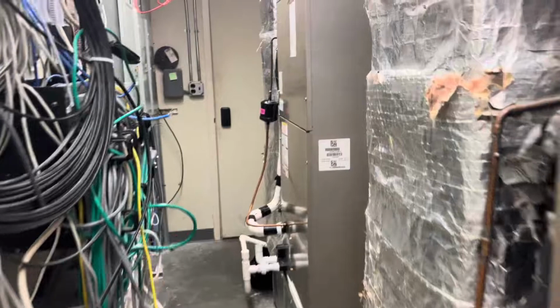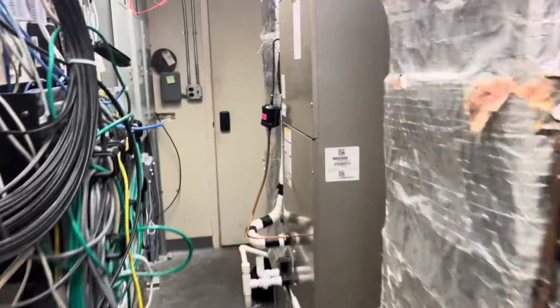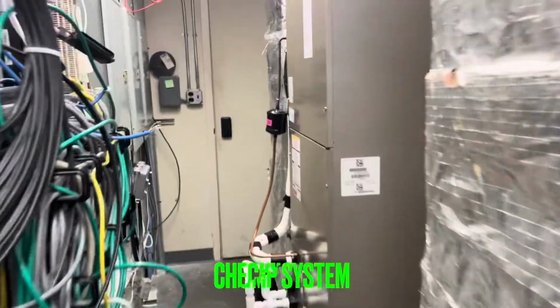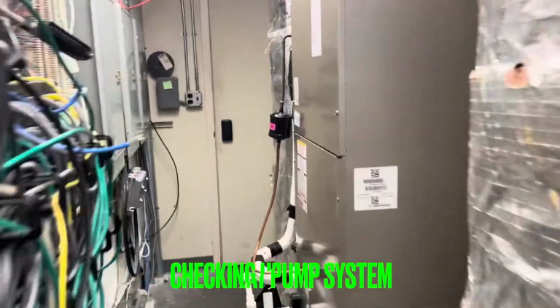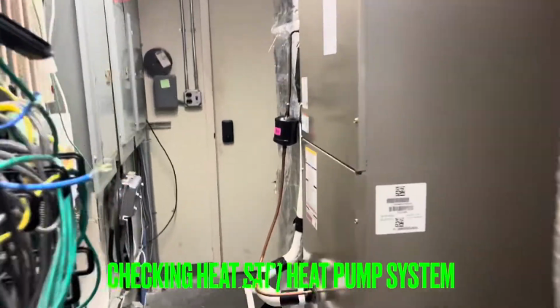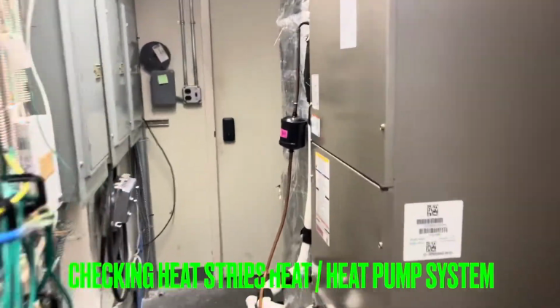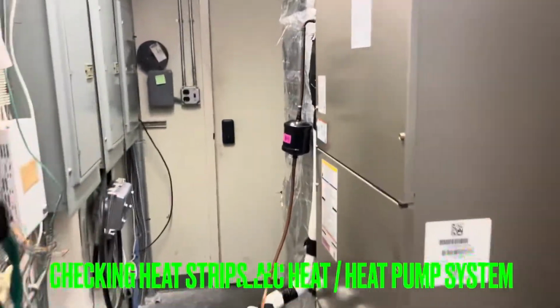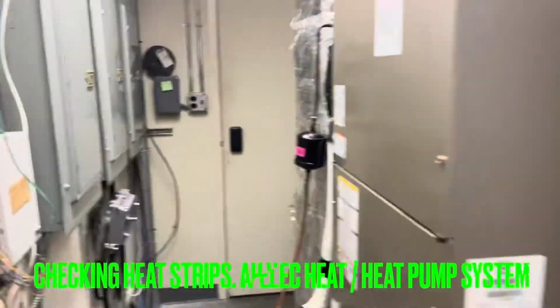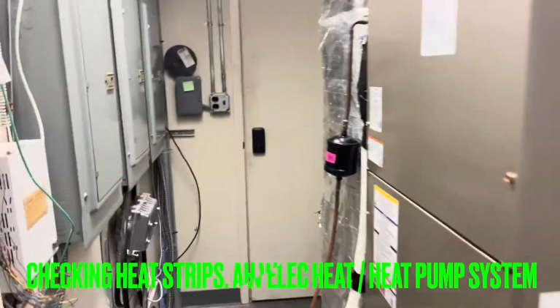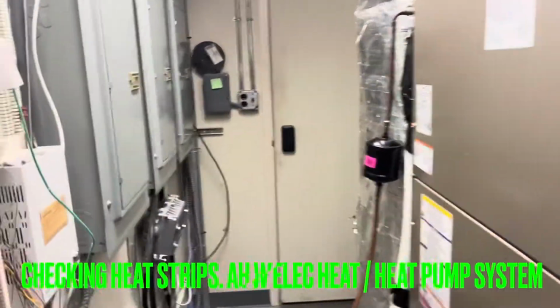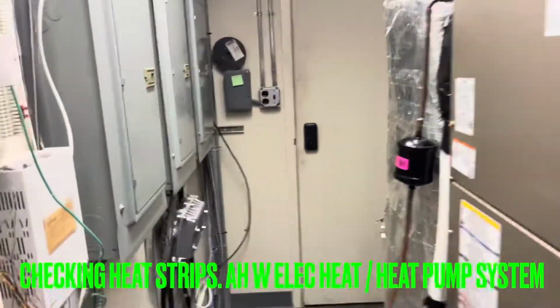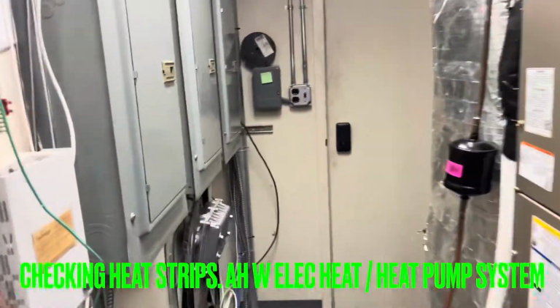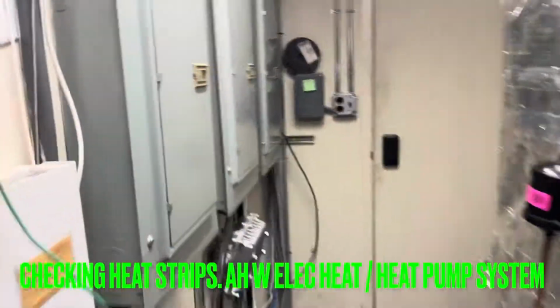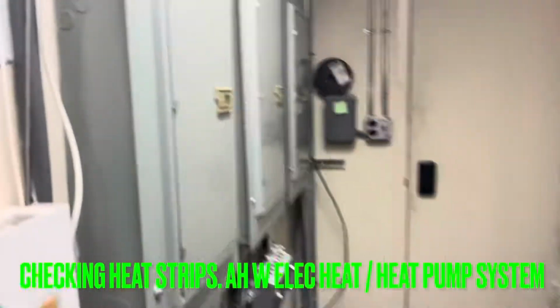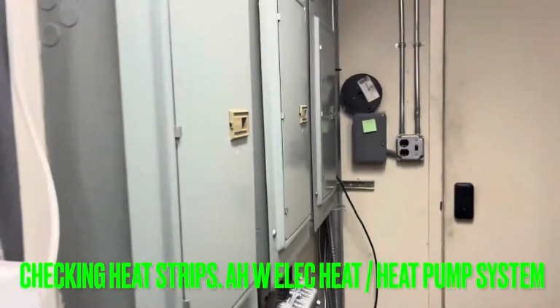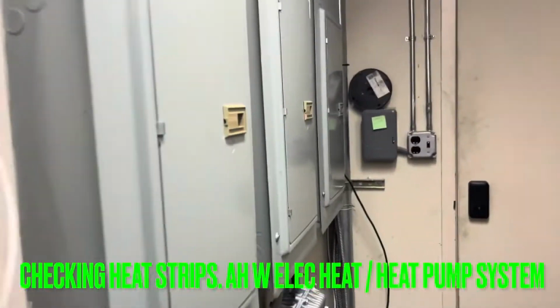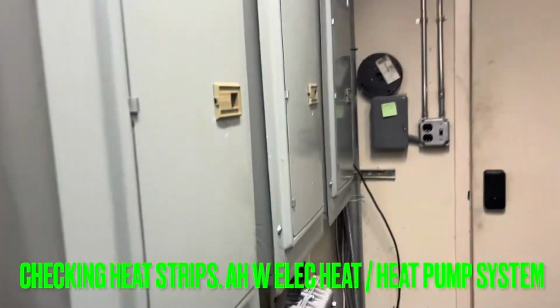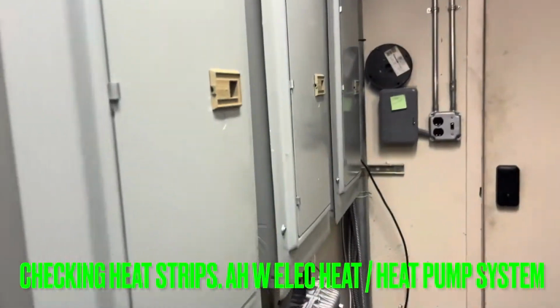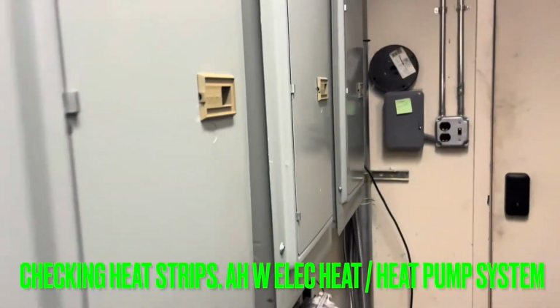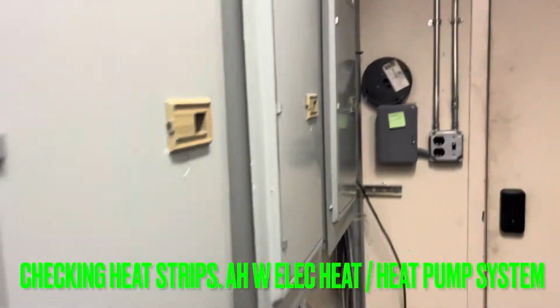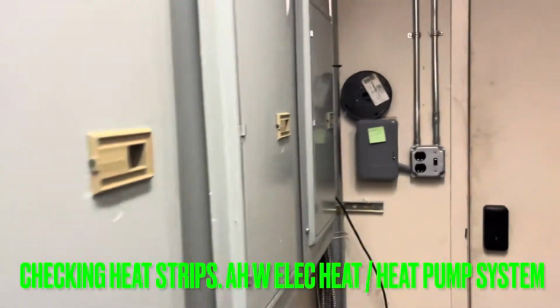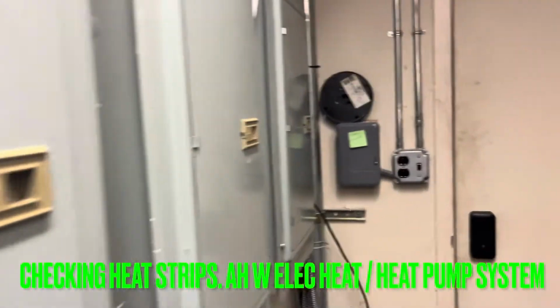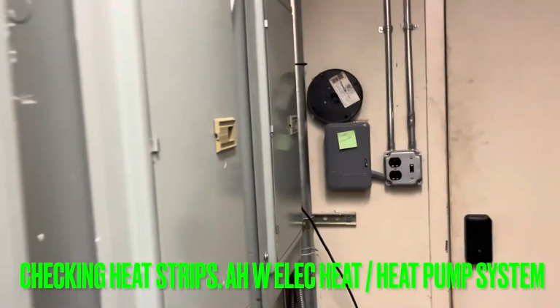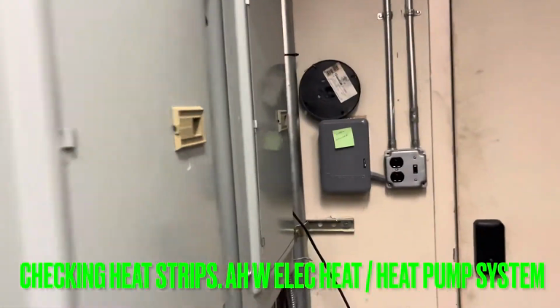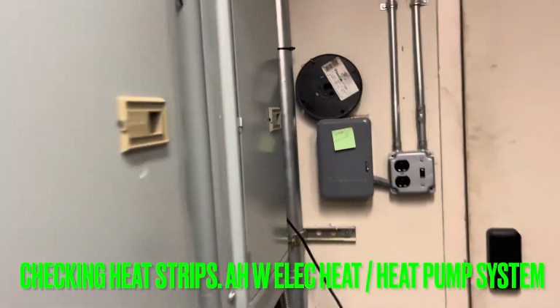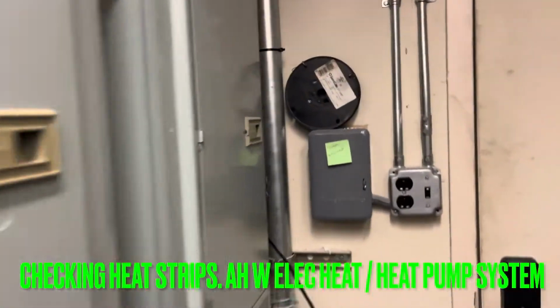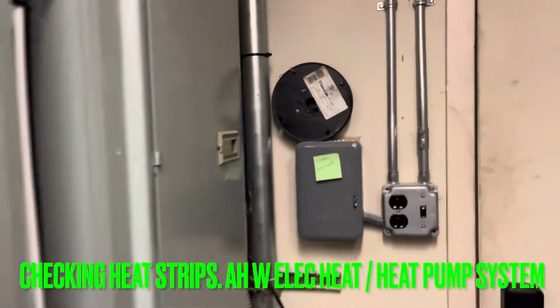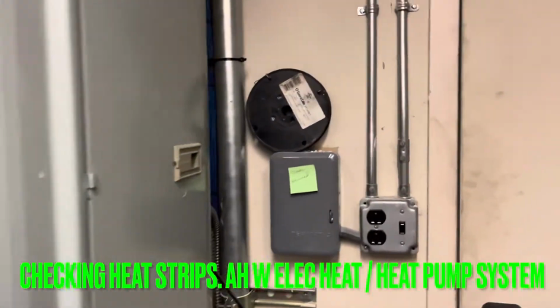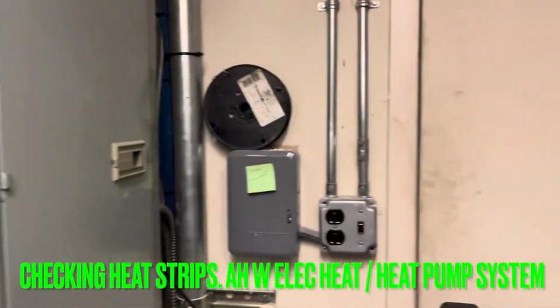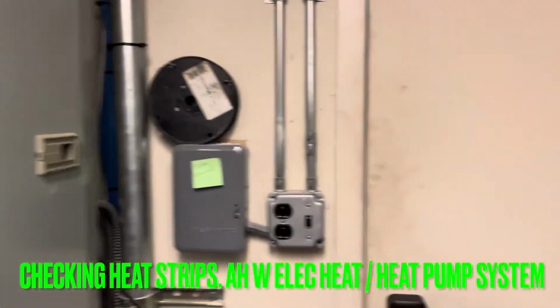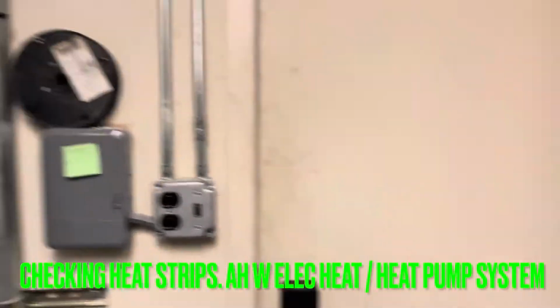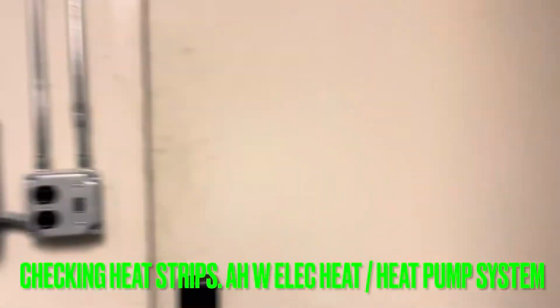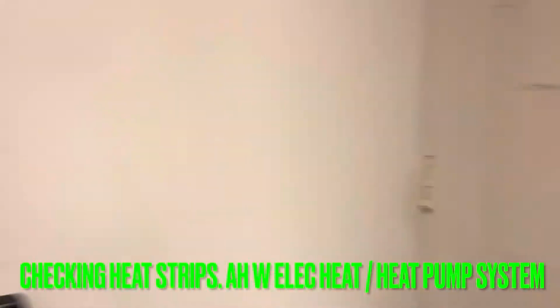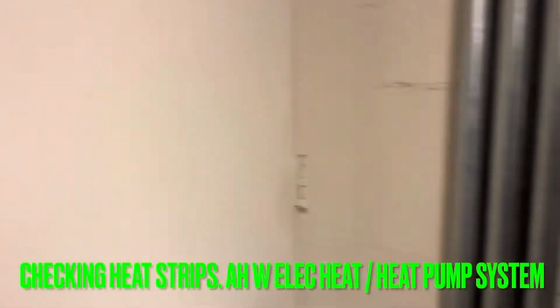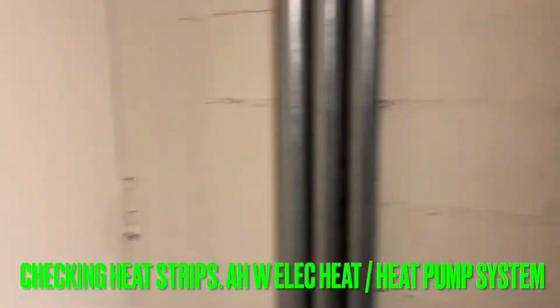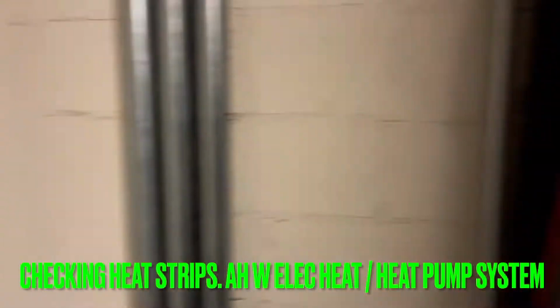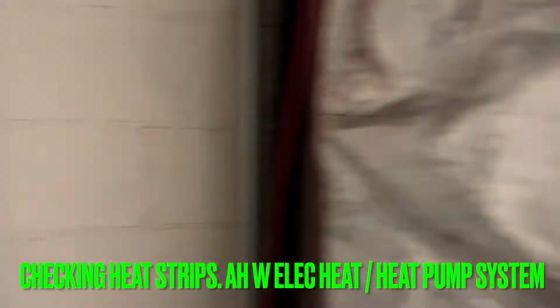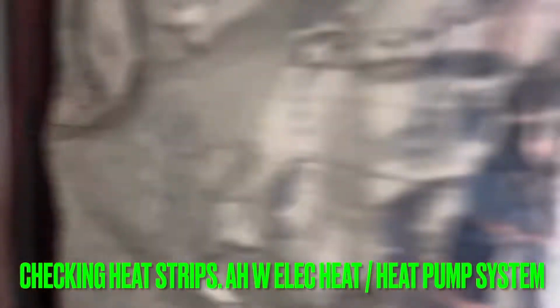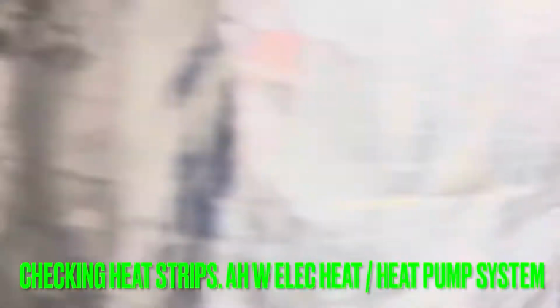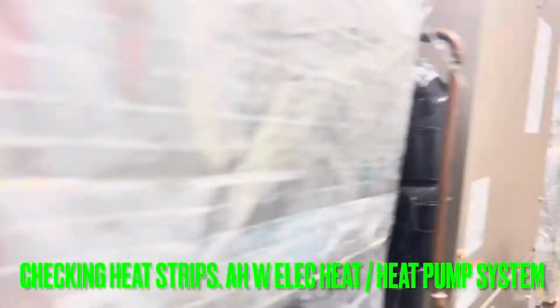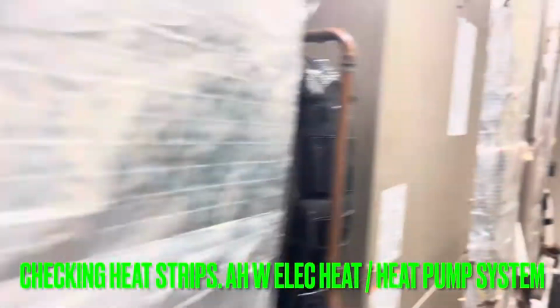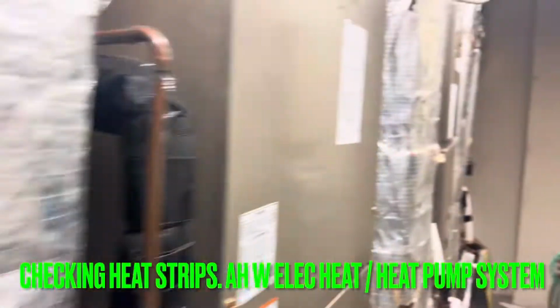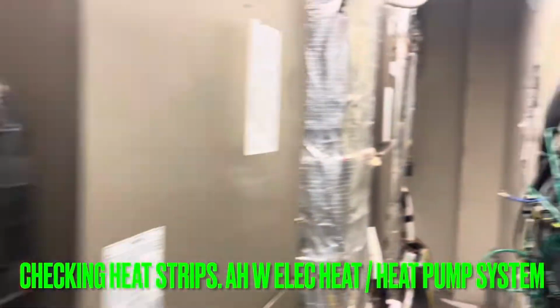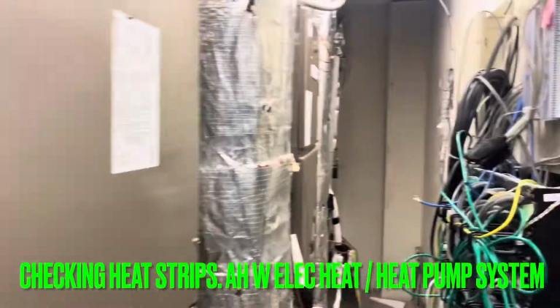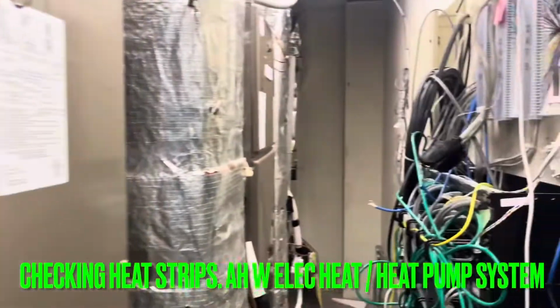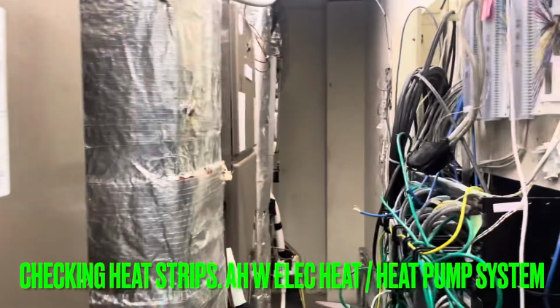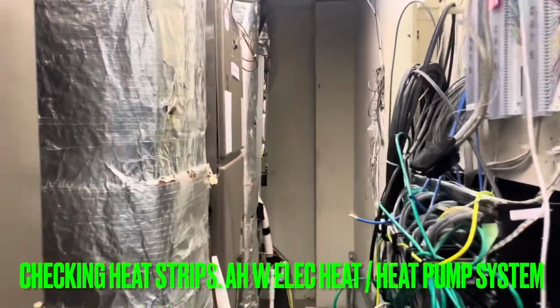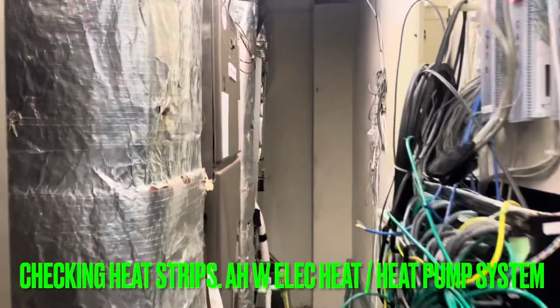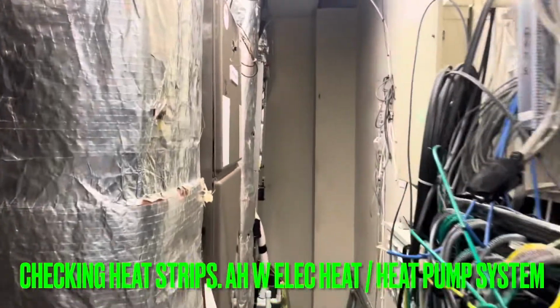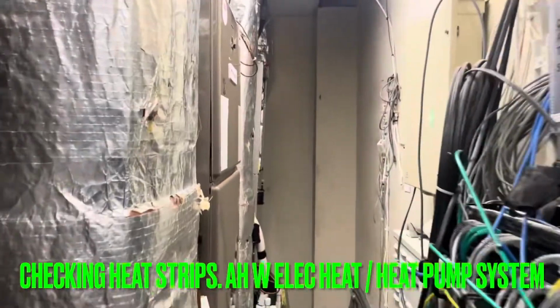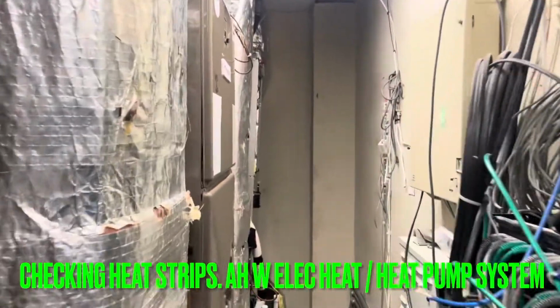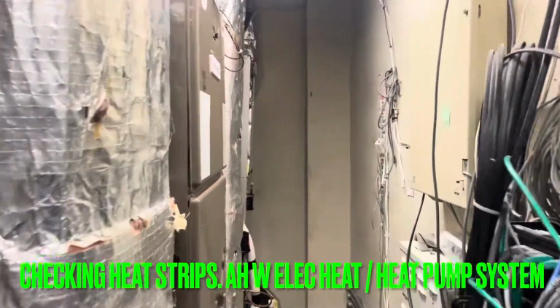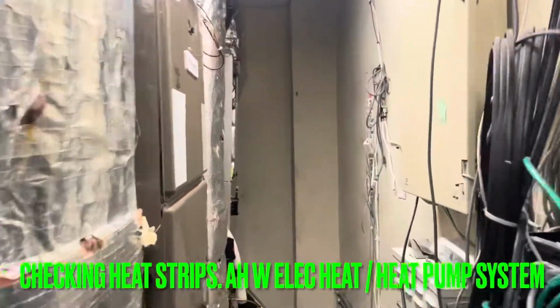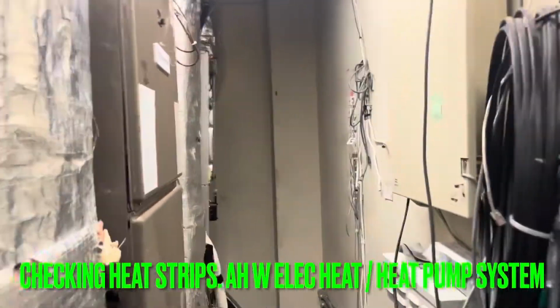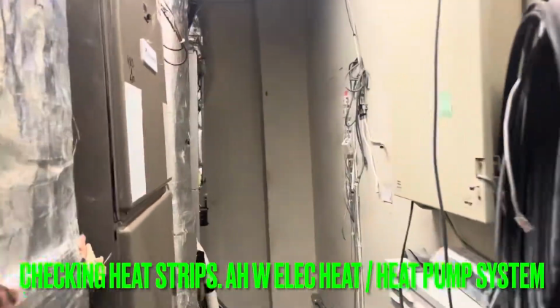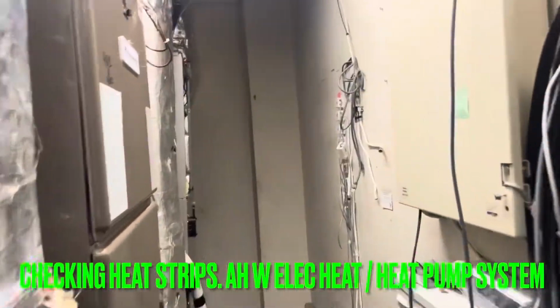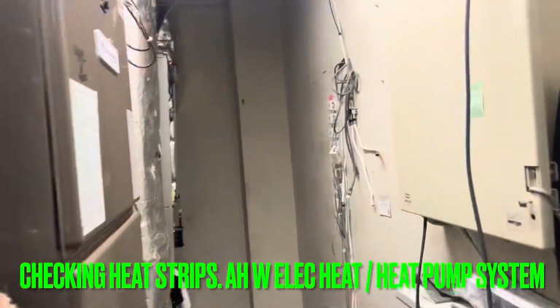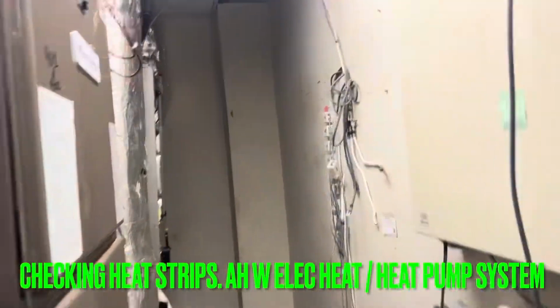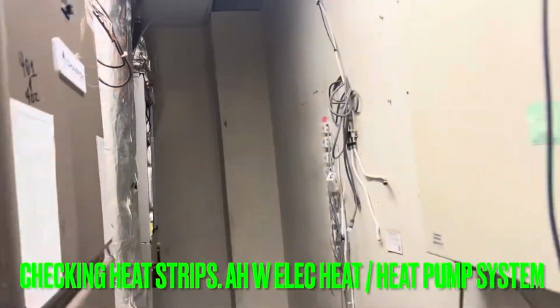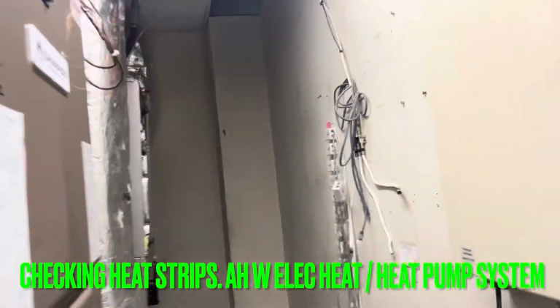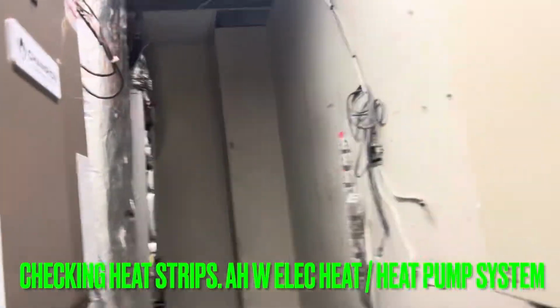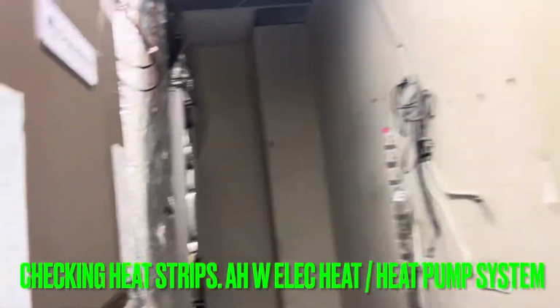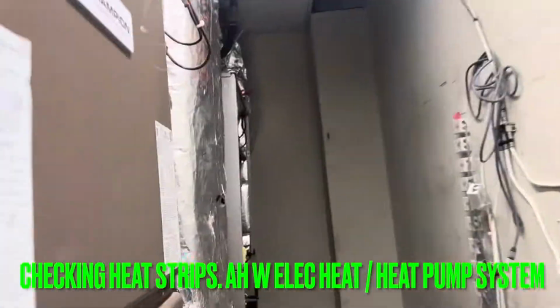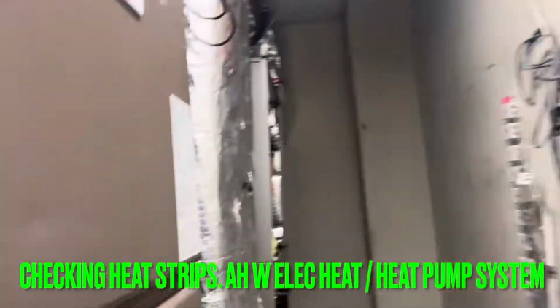Guys, what's going on? Hope all is well. Today we are going to check electric heat on an air handler for a heat pump.